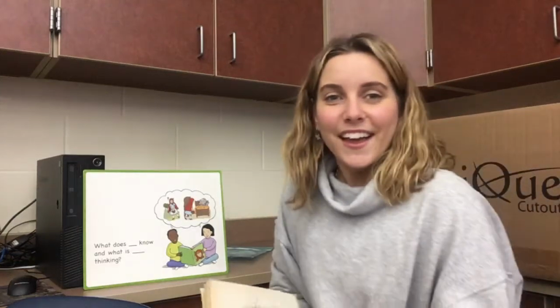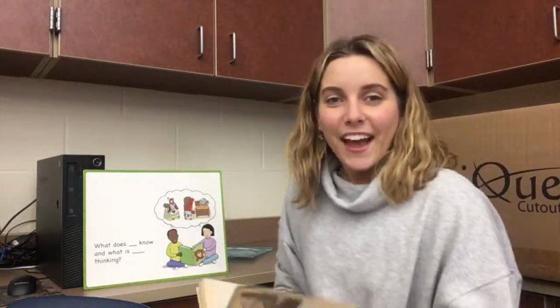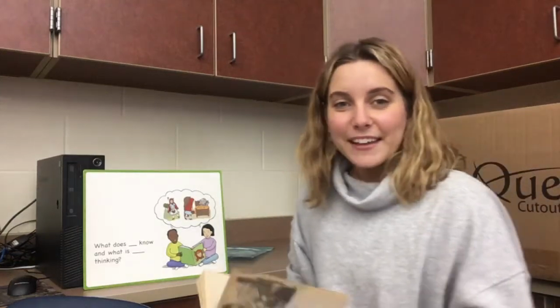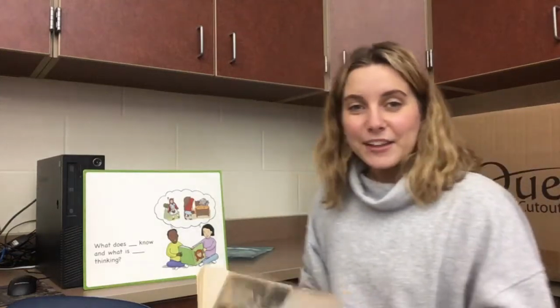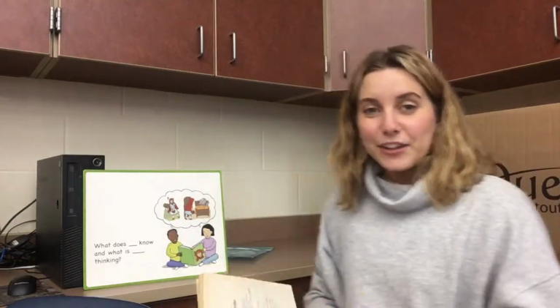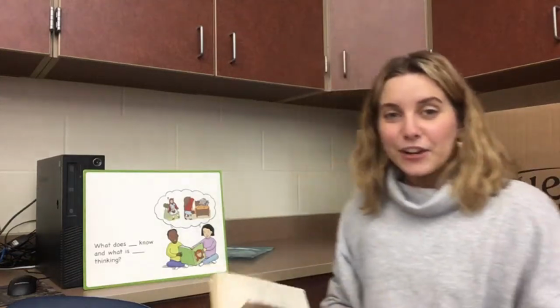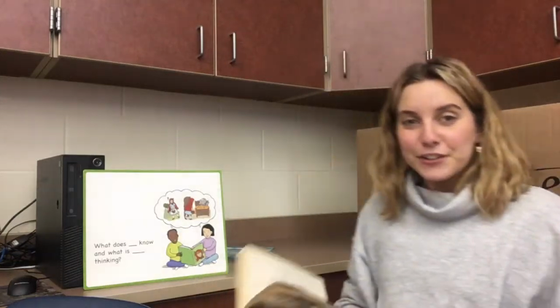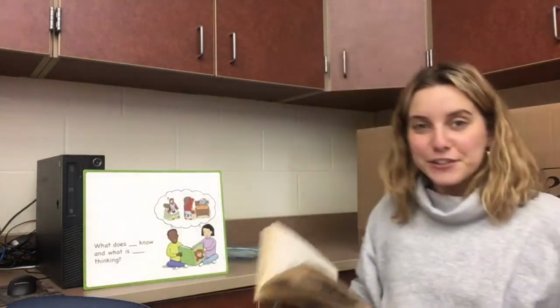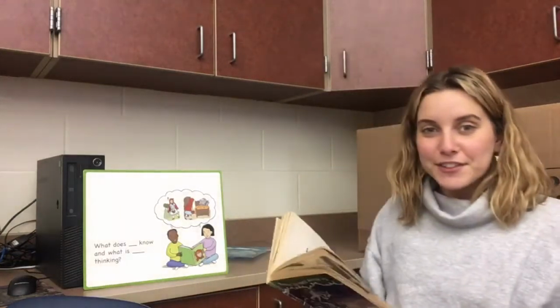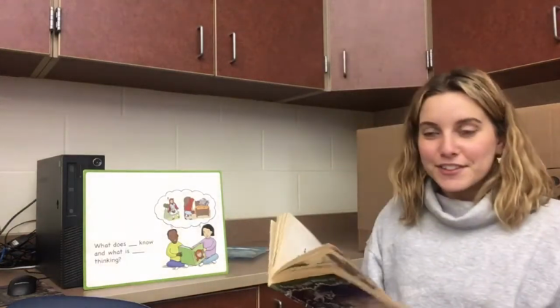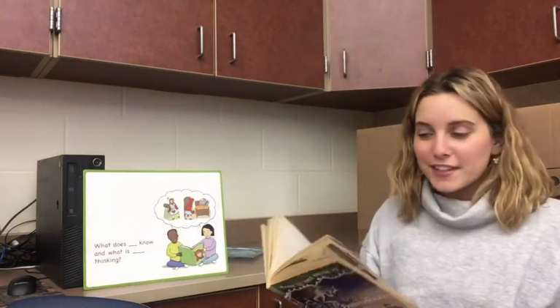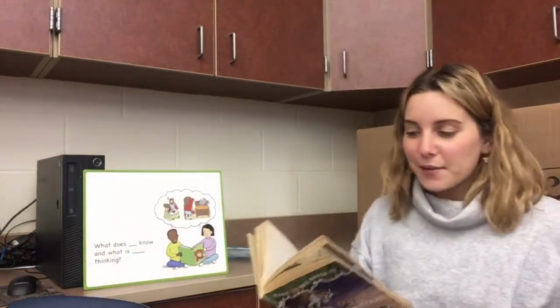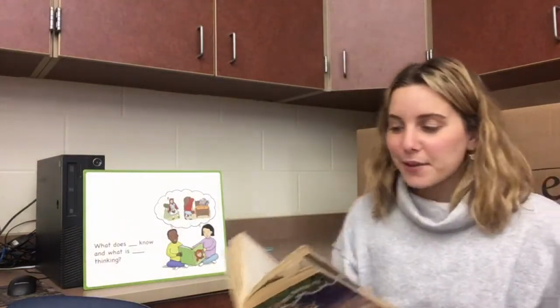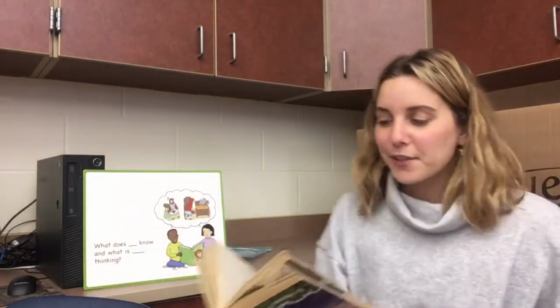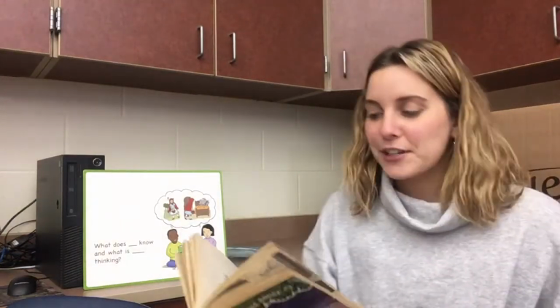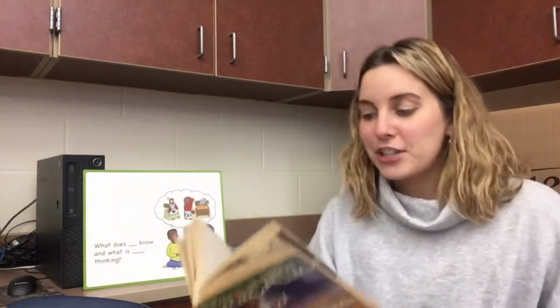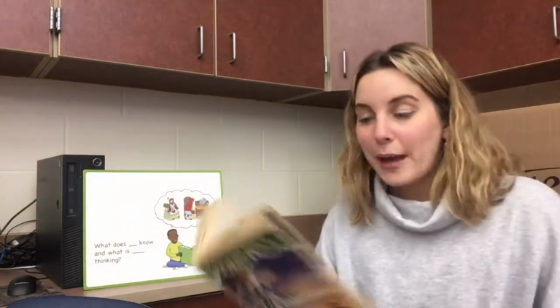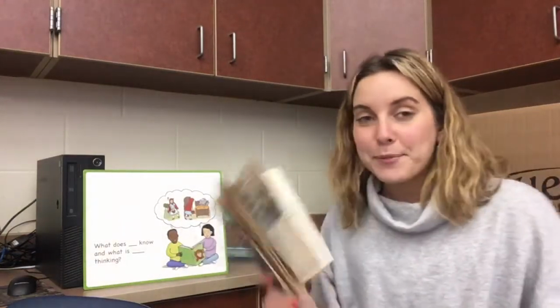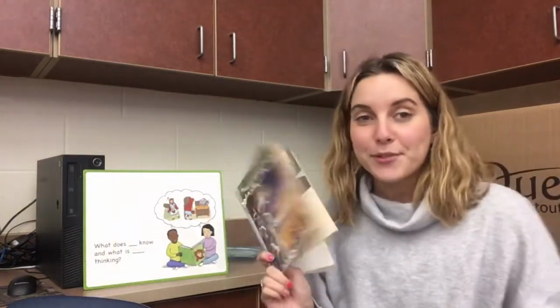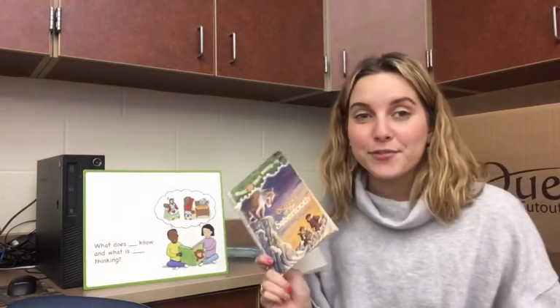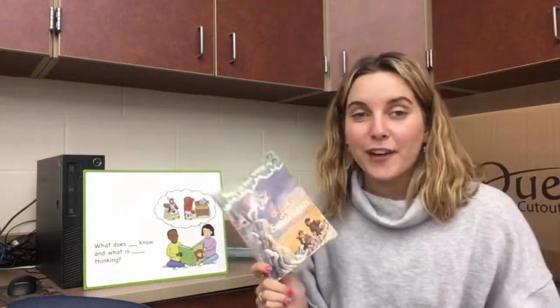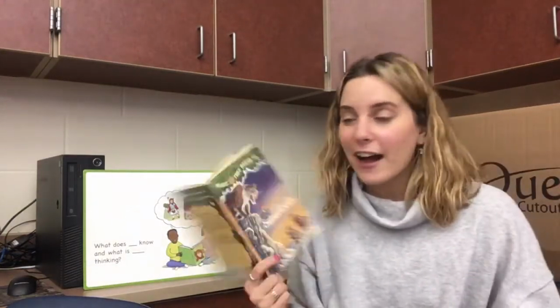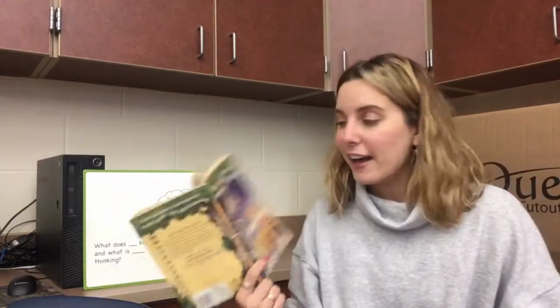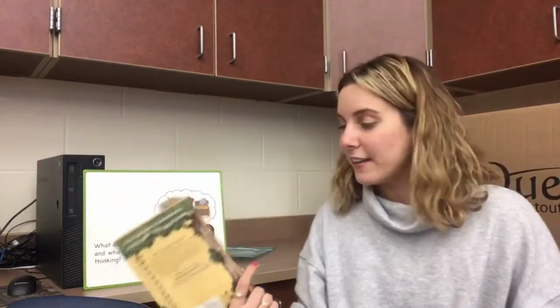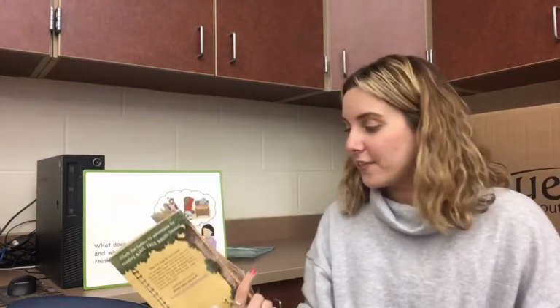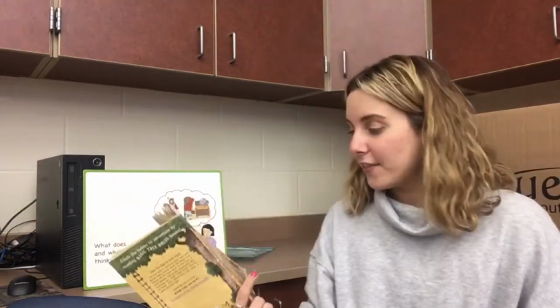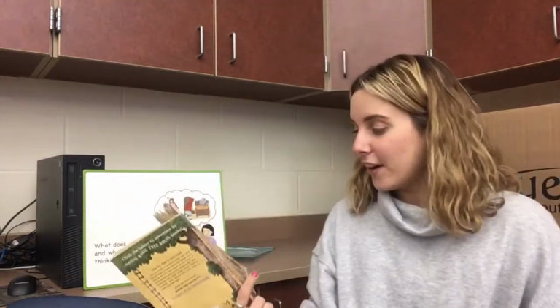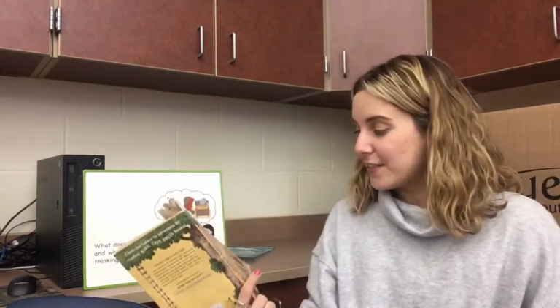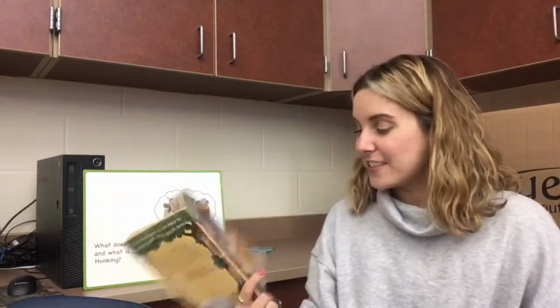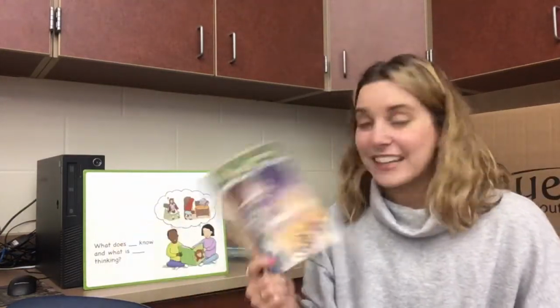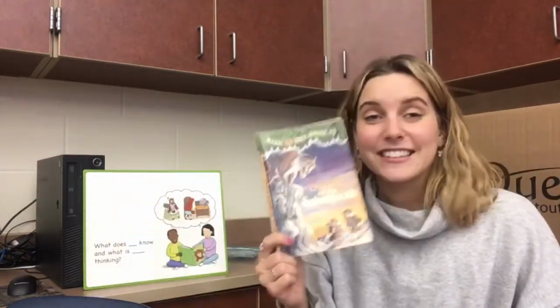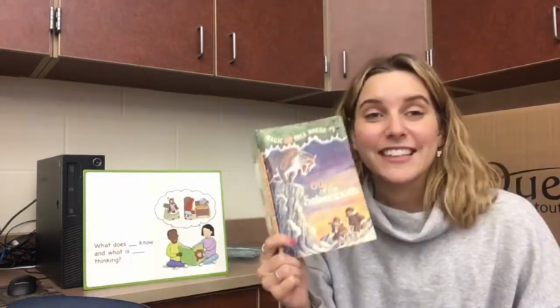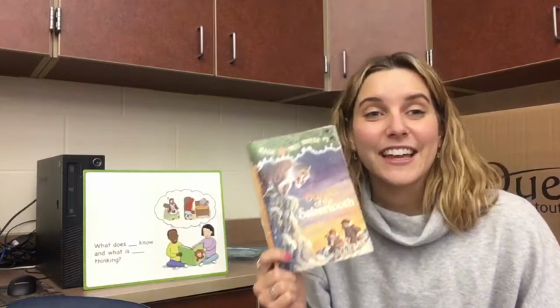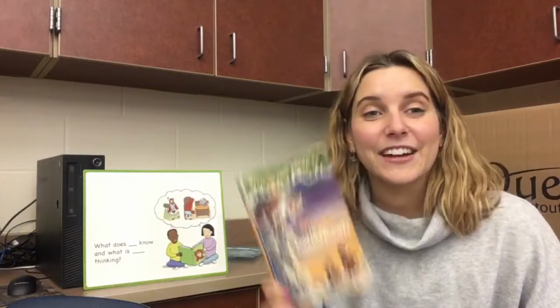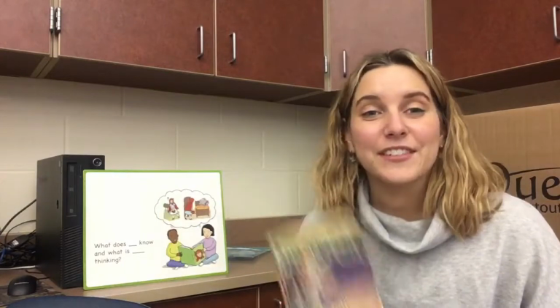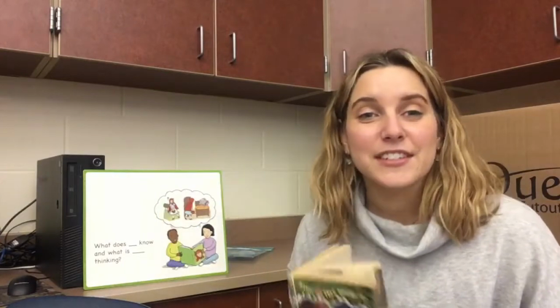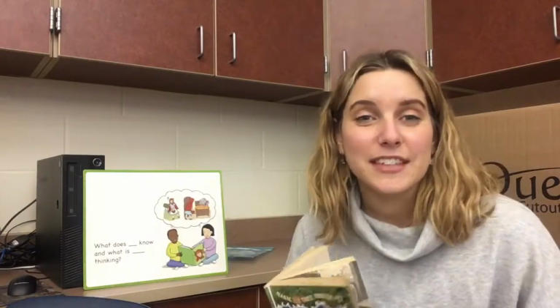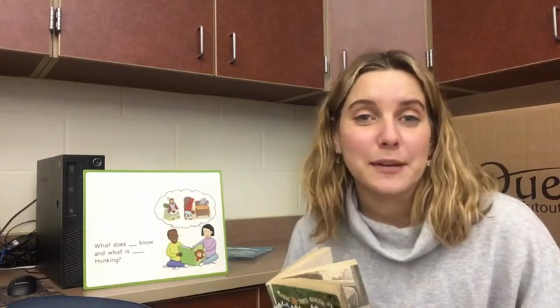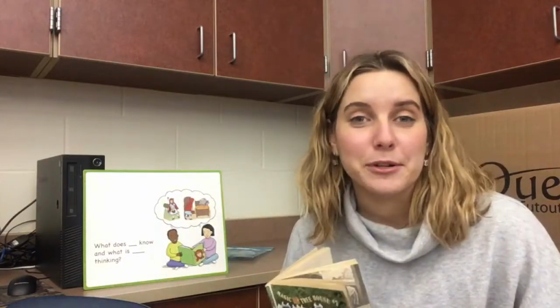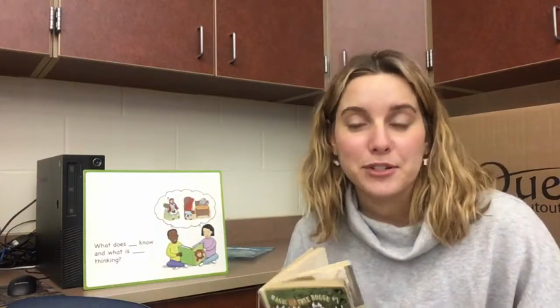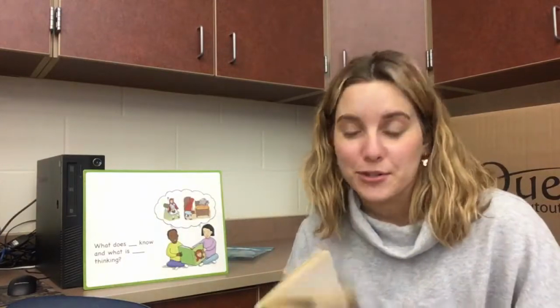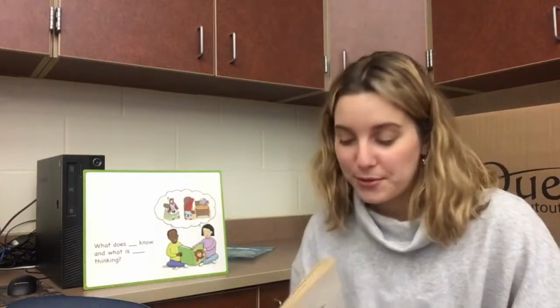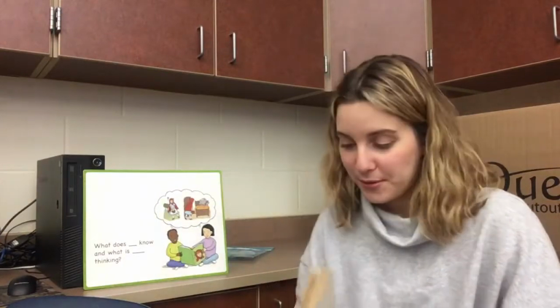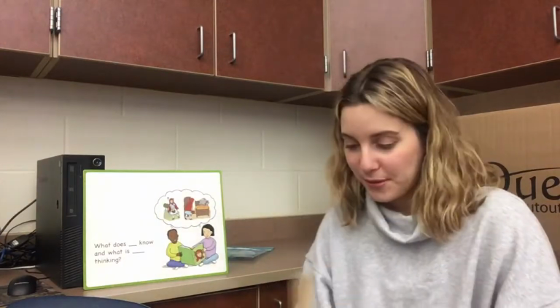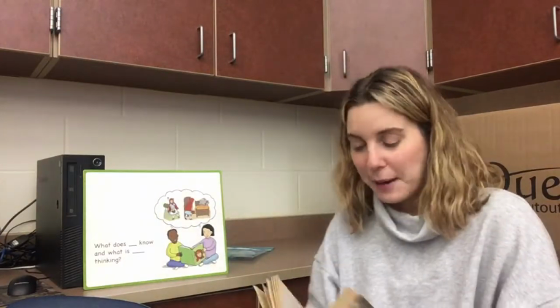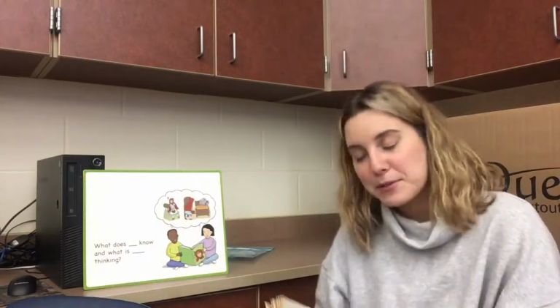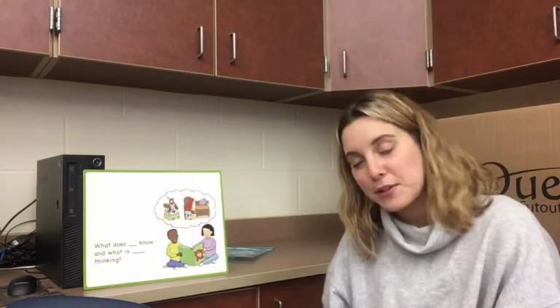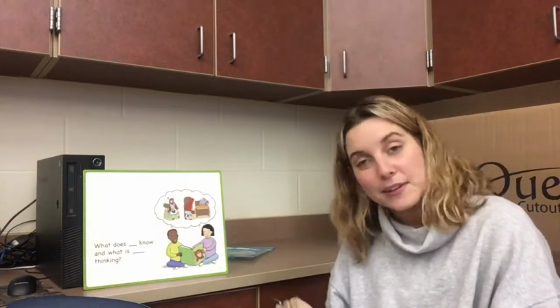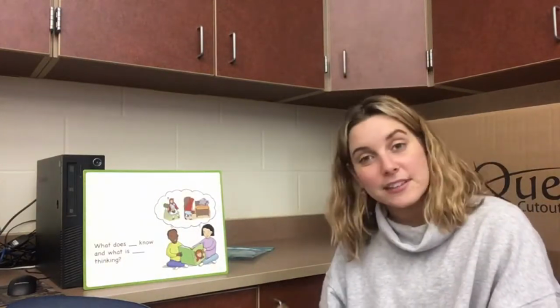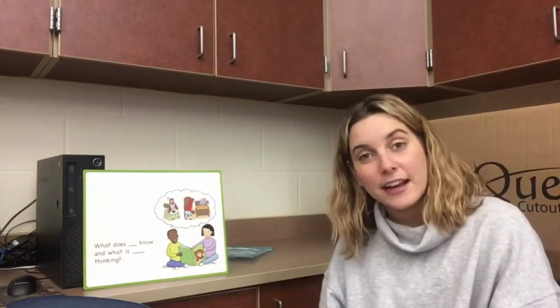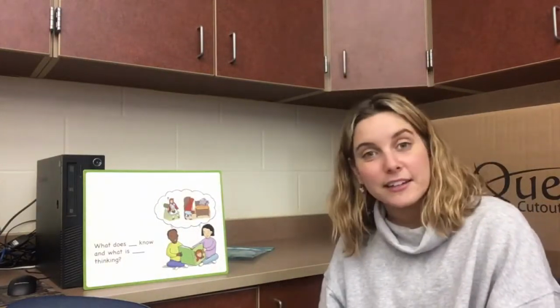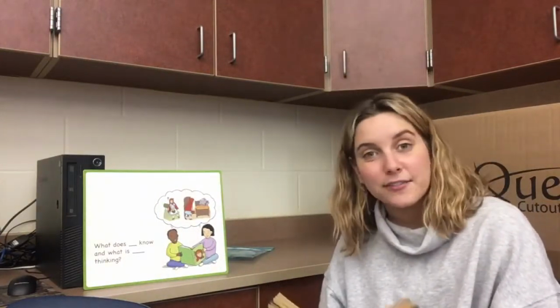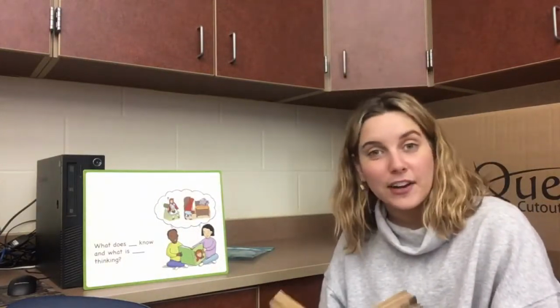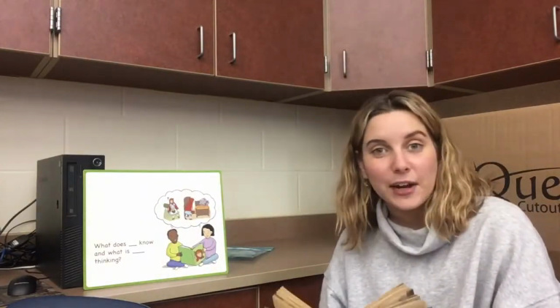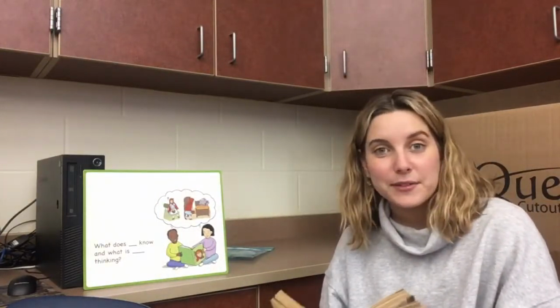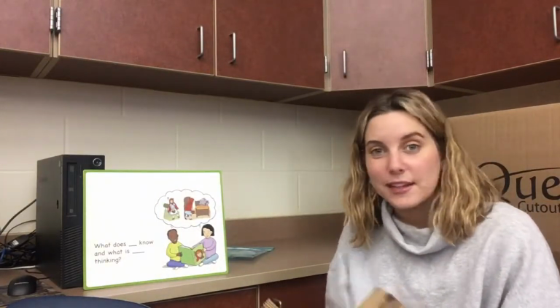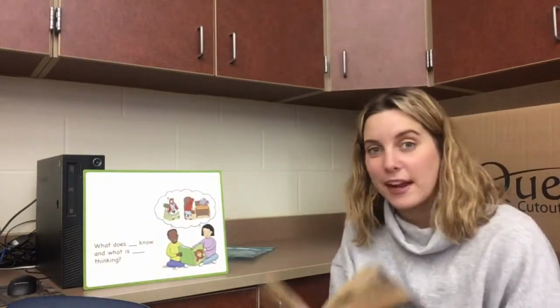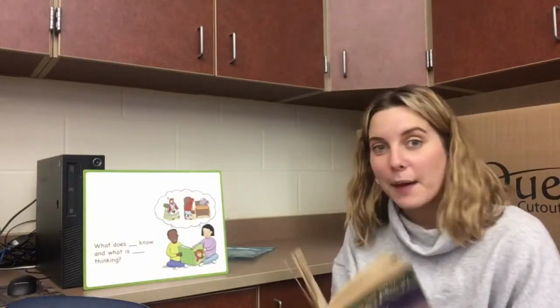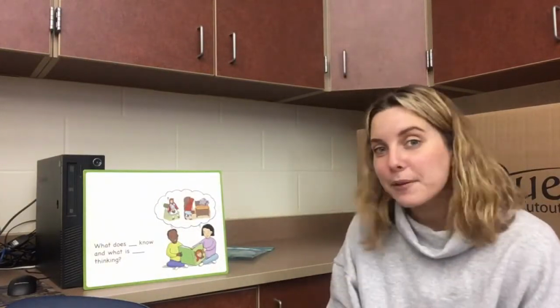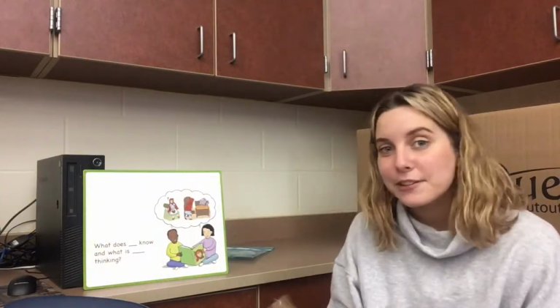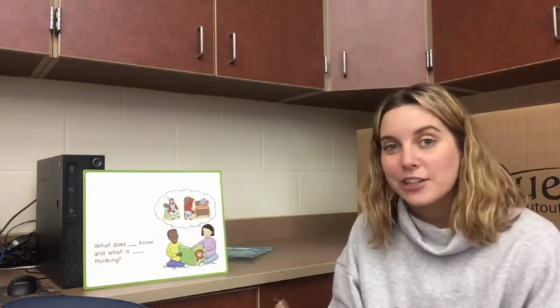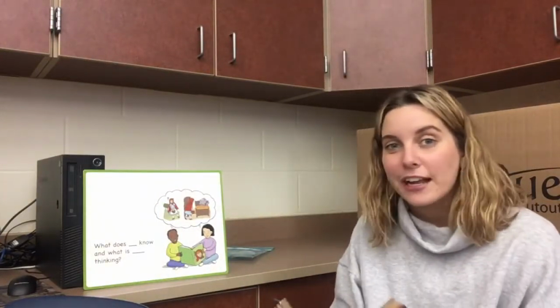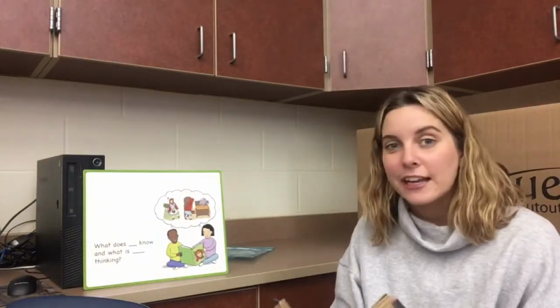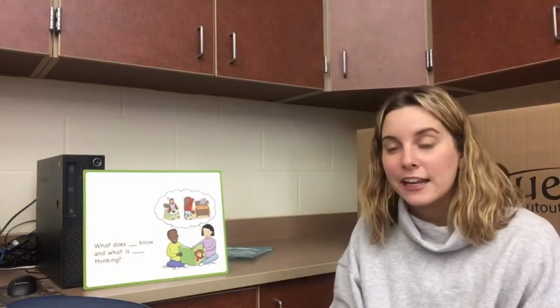Hi Kindergarteners! Today we're going to read chapter 5 of Sunset on the Sabertooth. I'm so excited to find out what's going to happen to Jack and Annie.